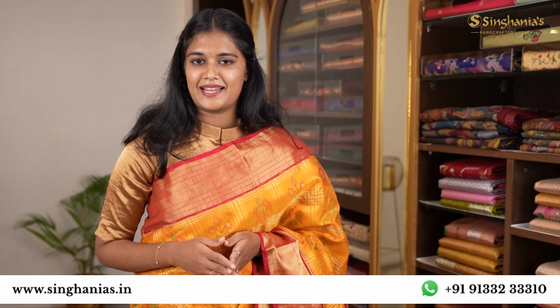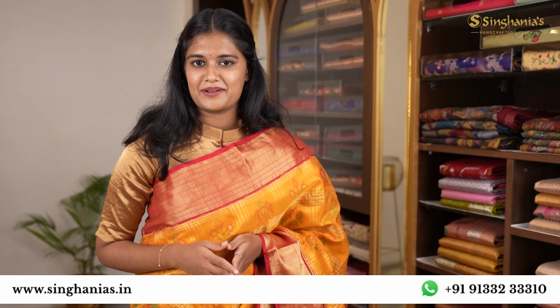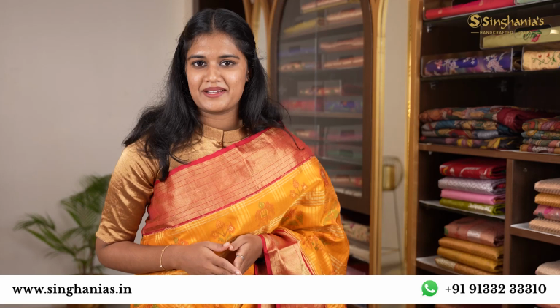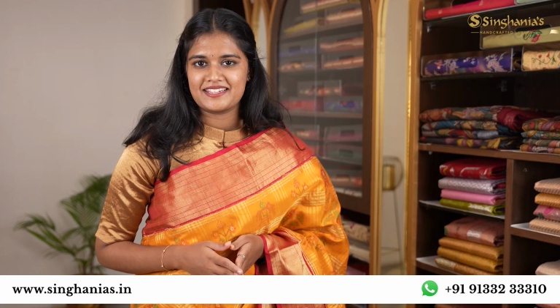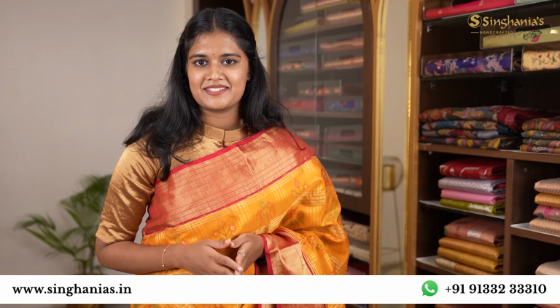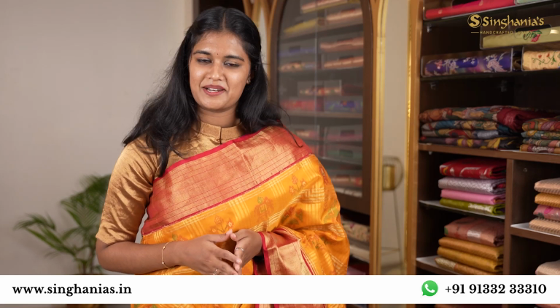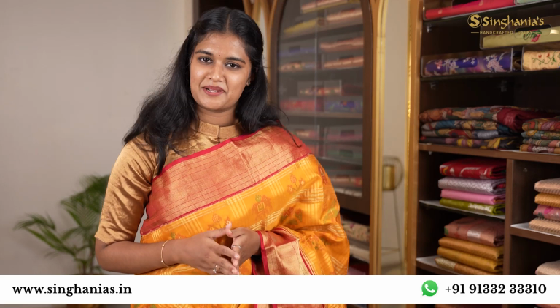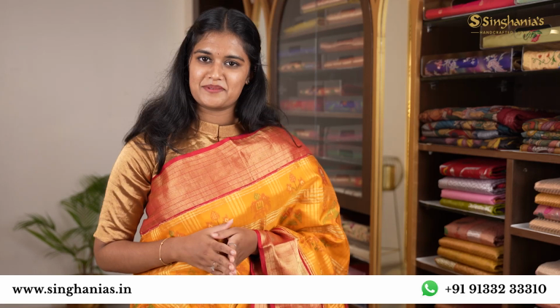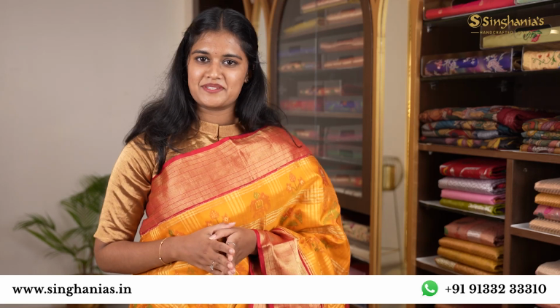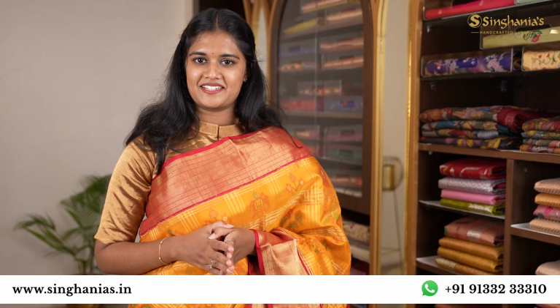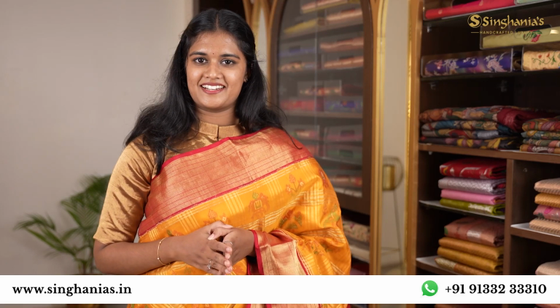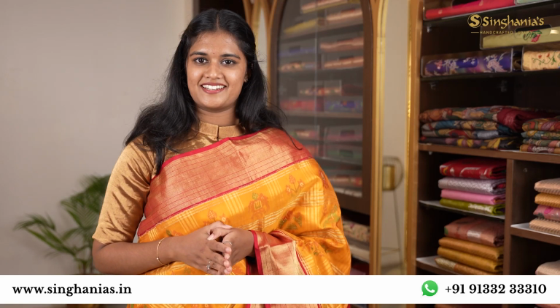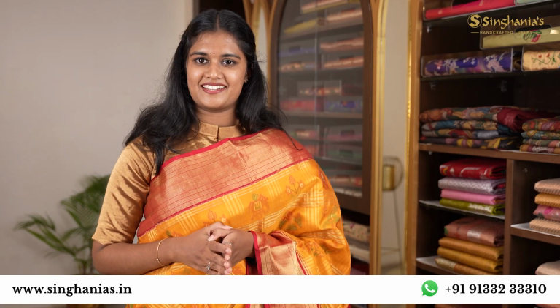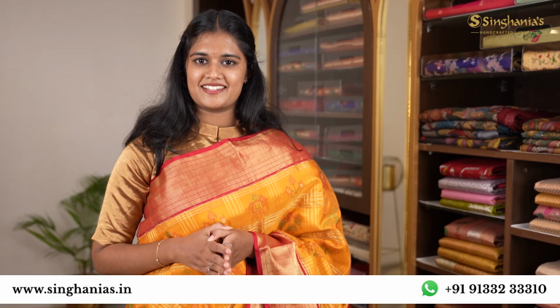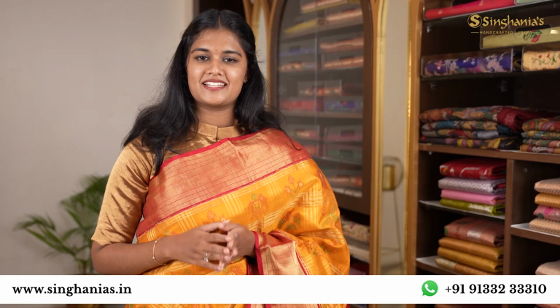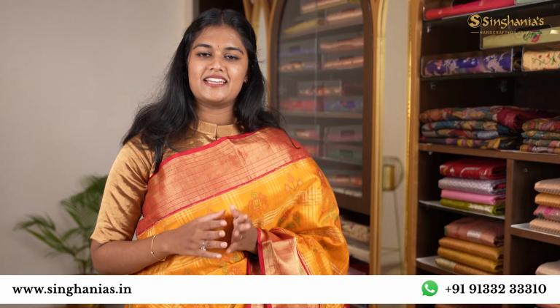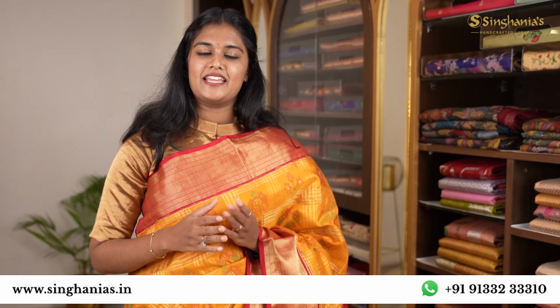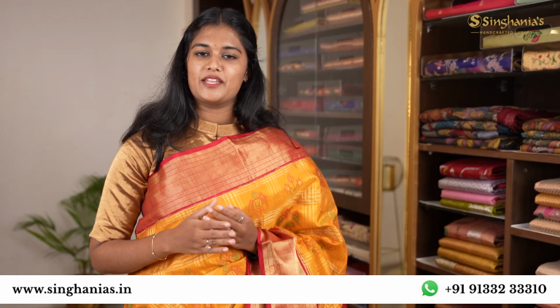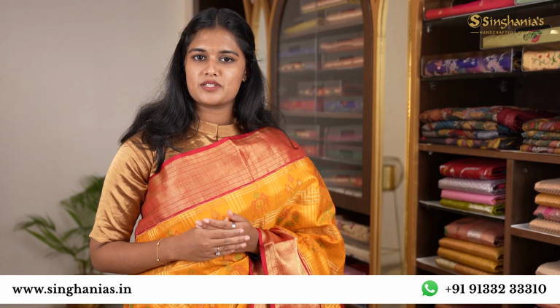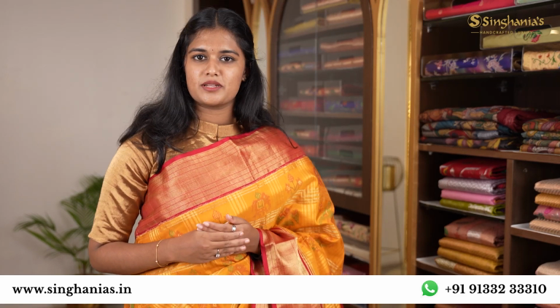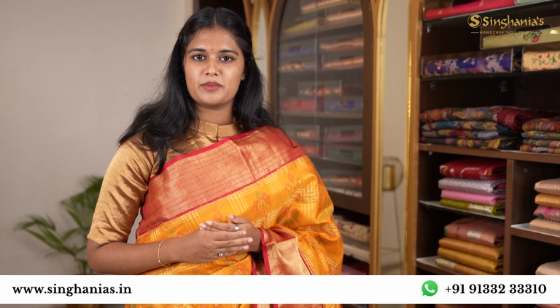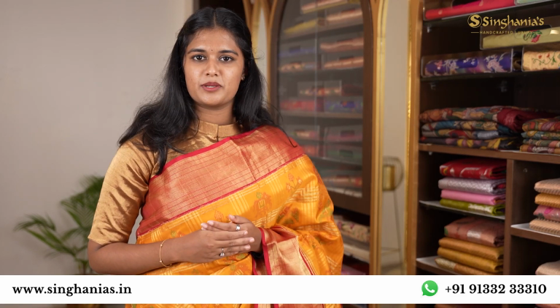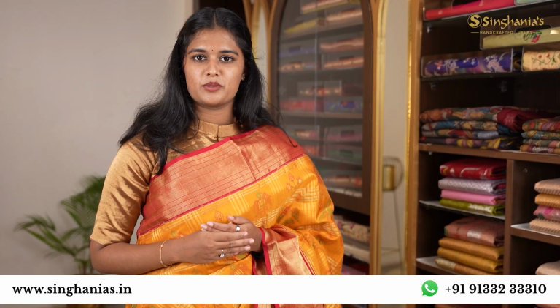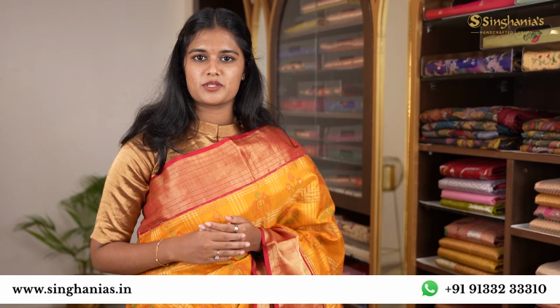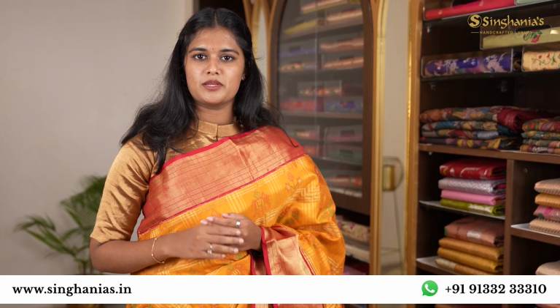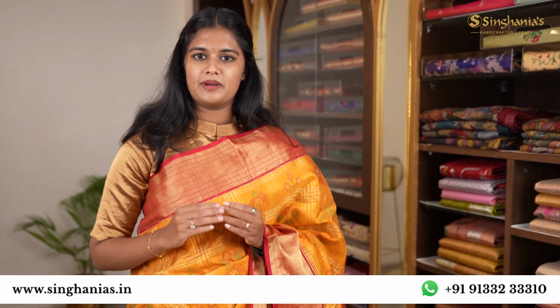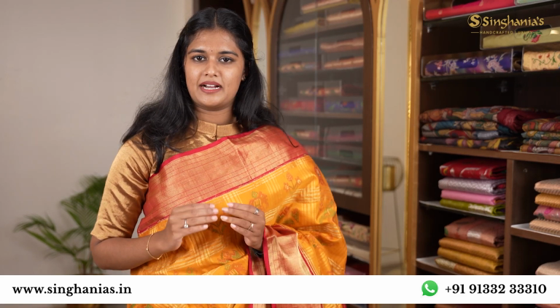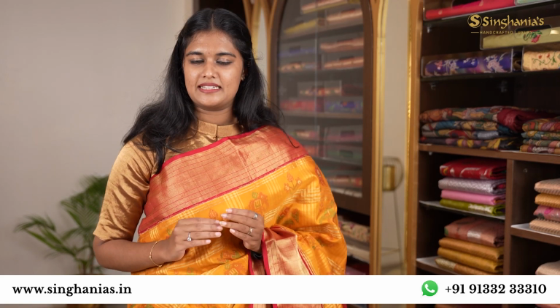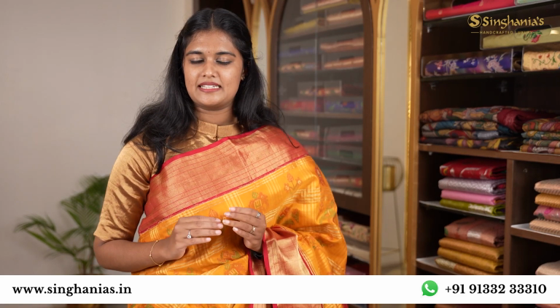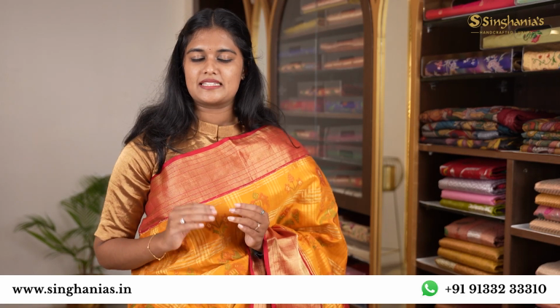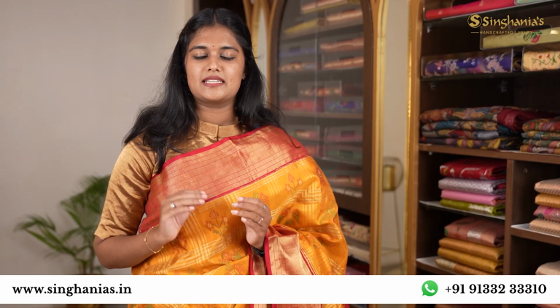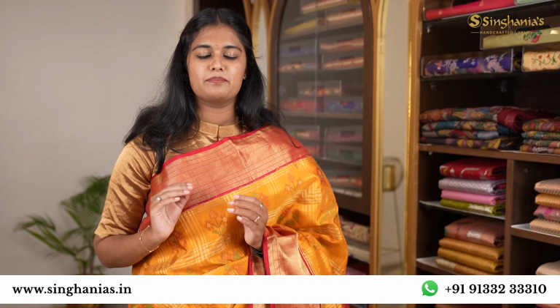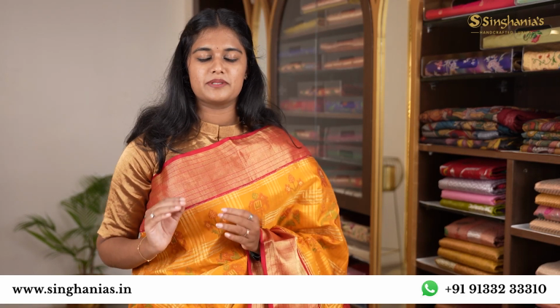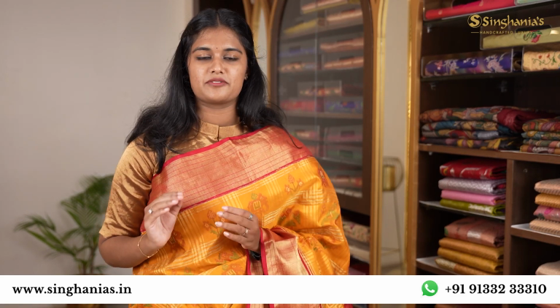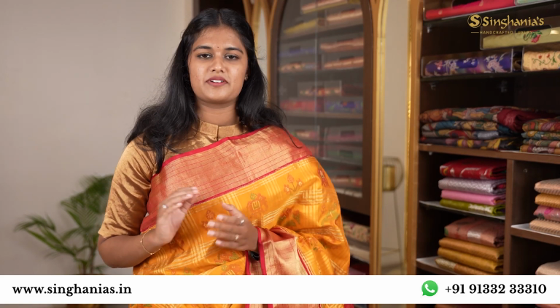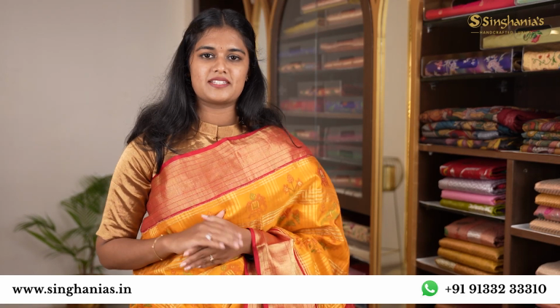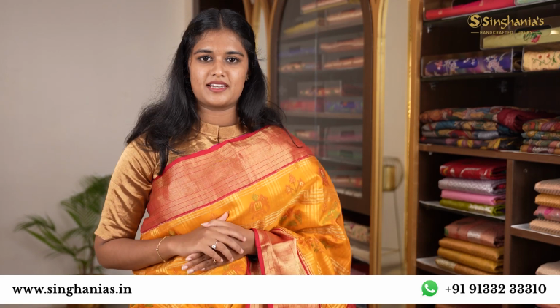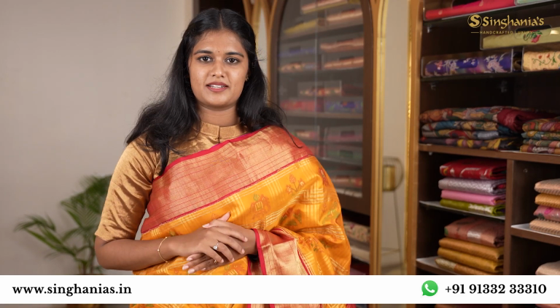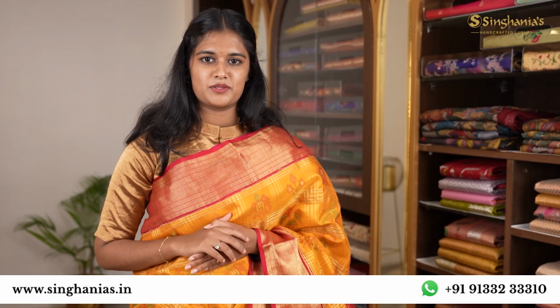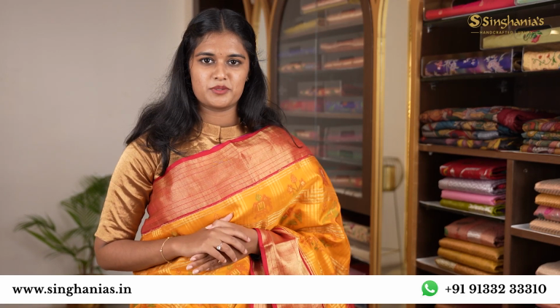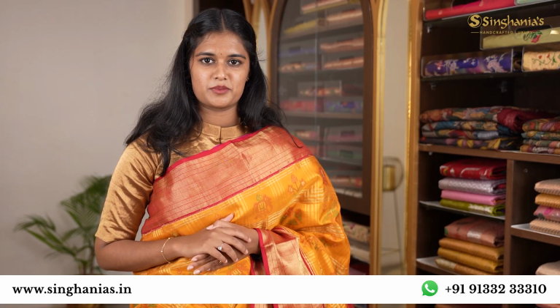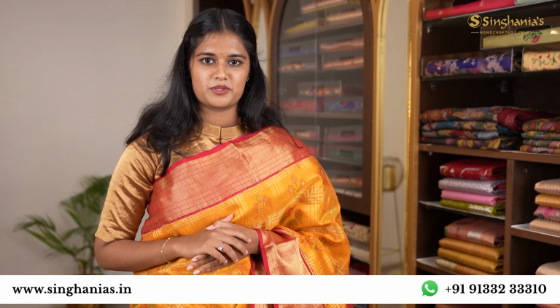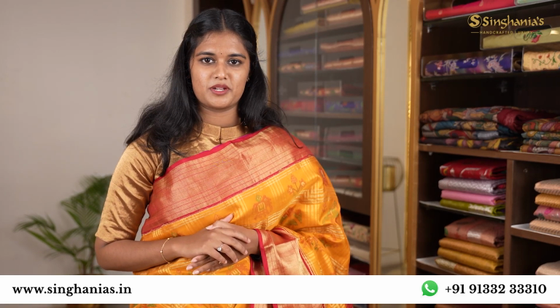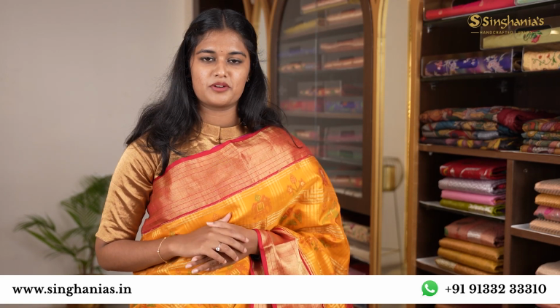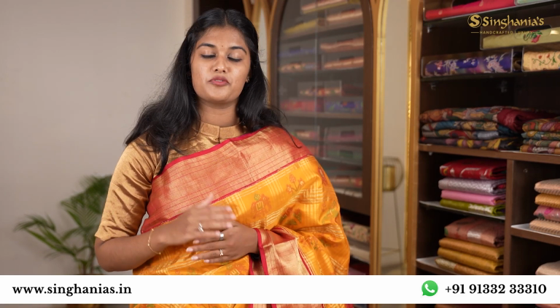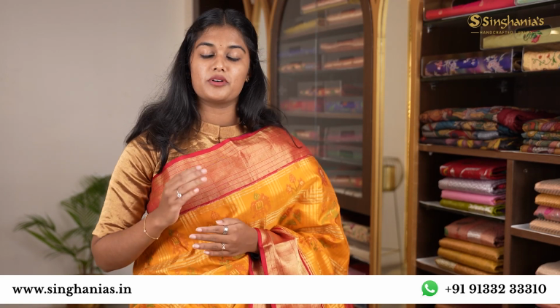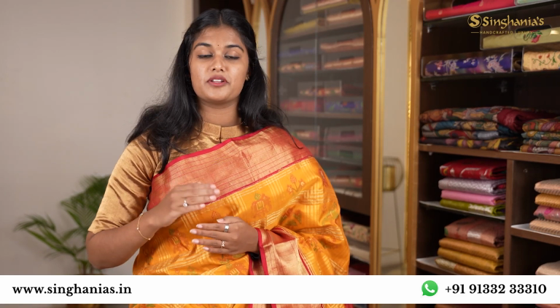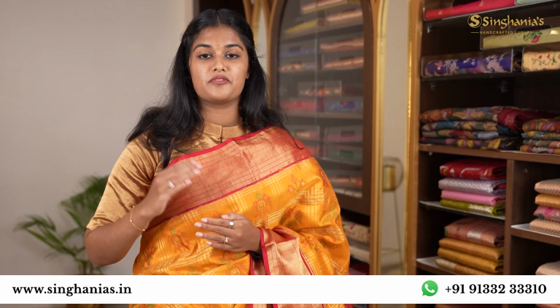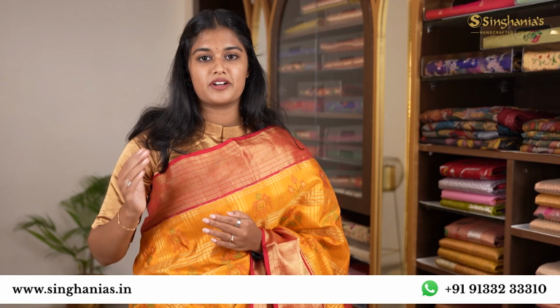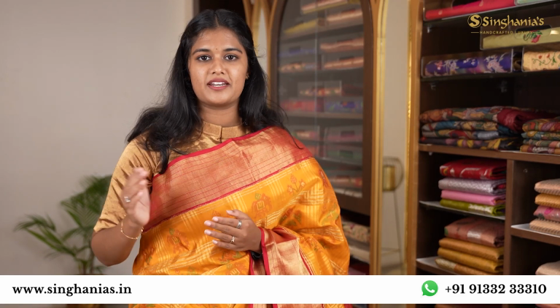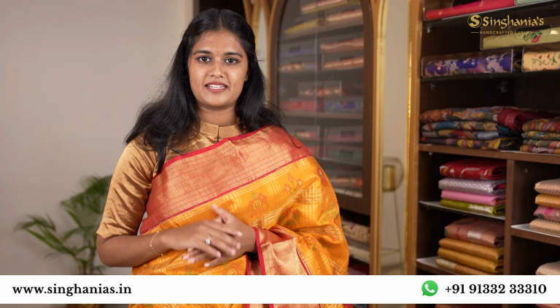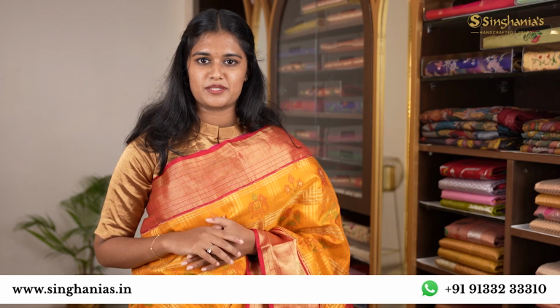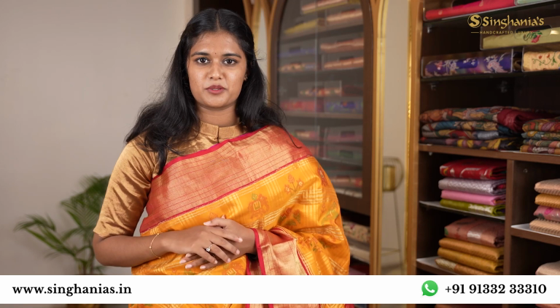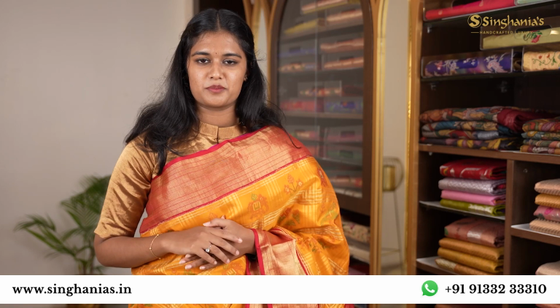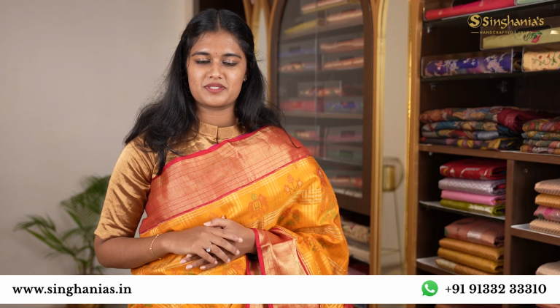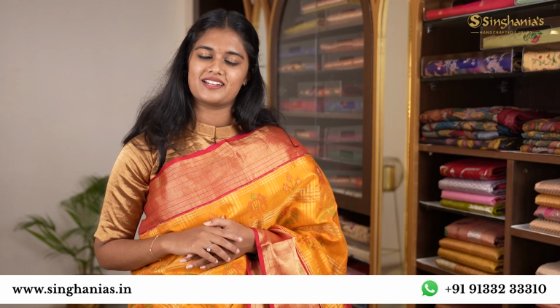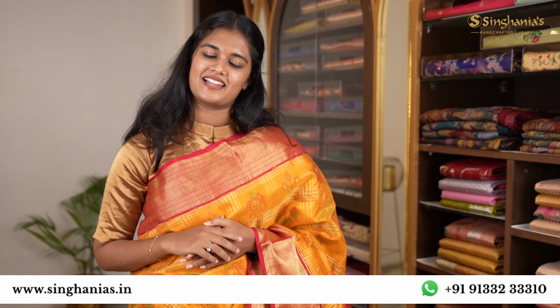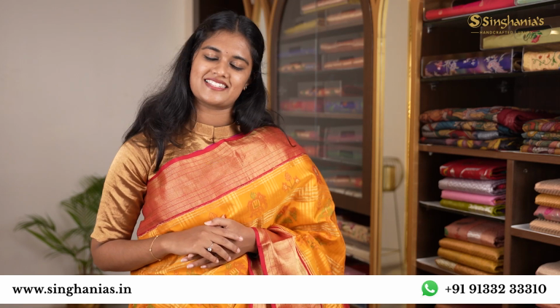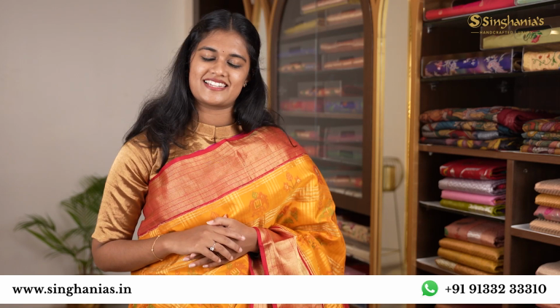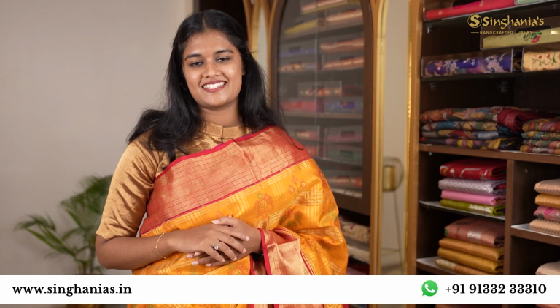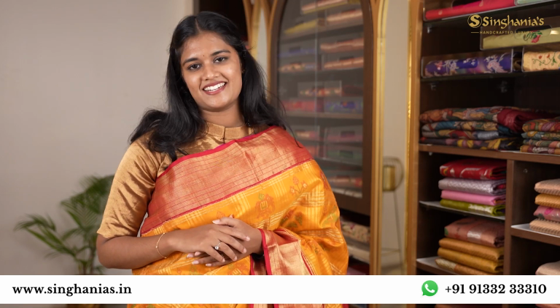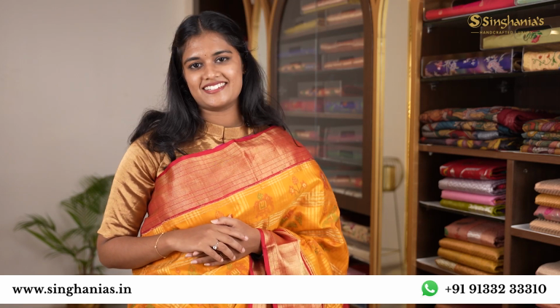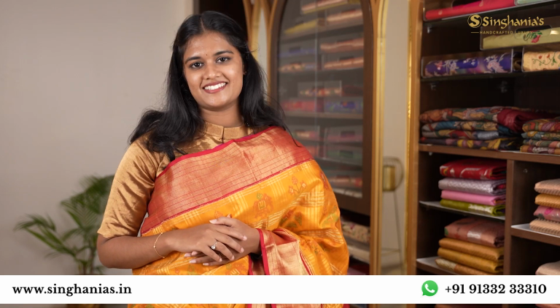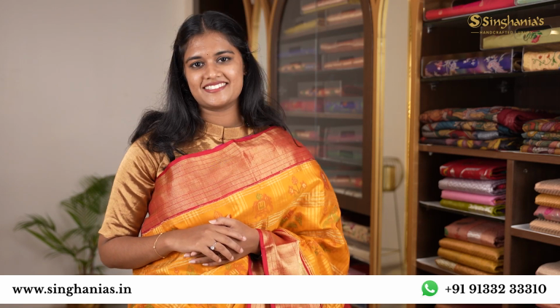Hello guys, welcome to Singaniya's. Today I am going to show the perfect saree for different age groups. Let's get started.